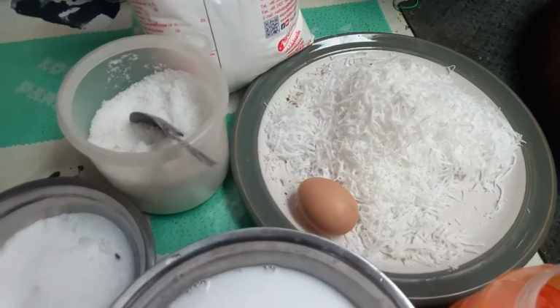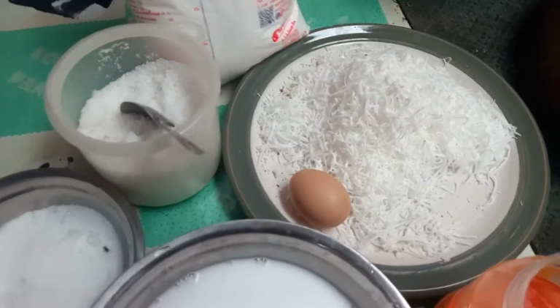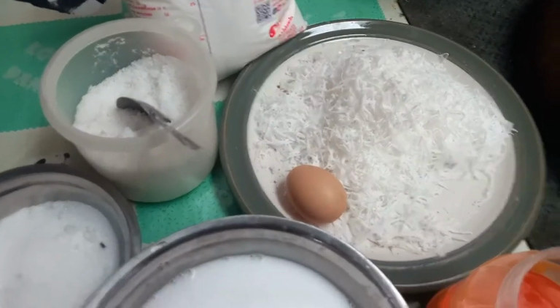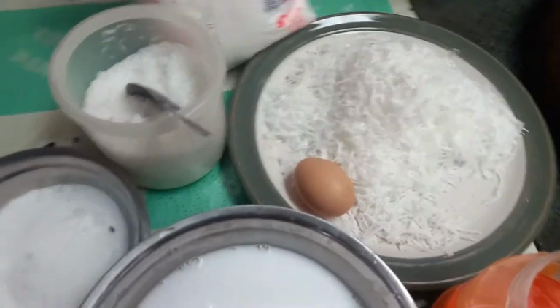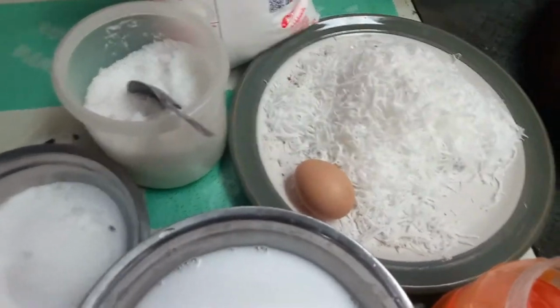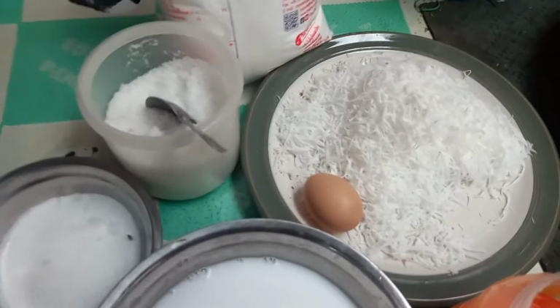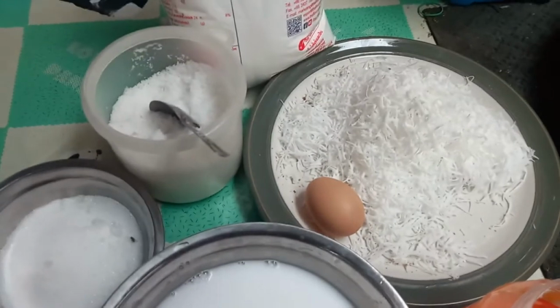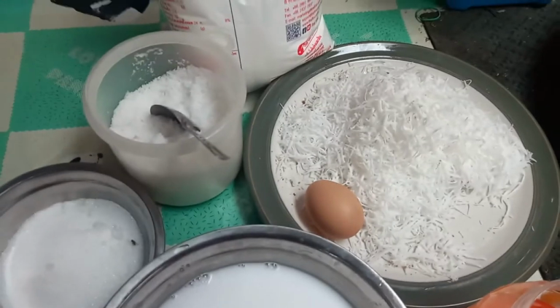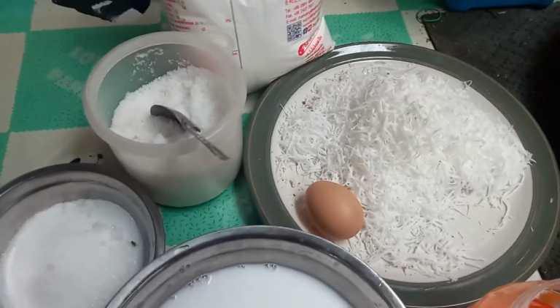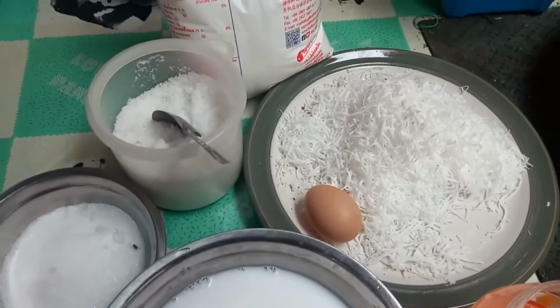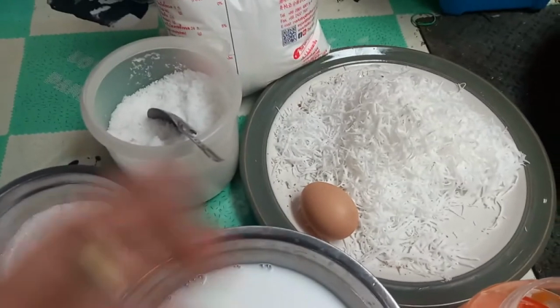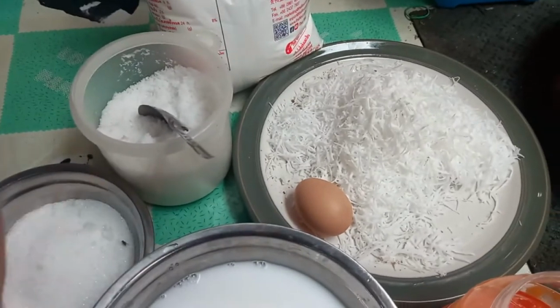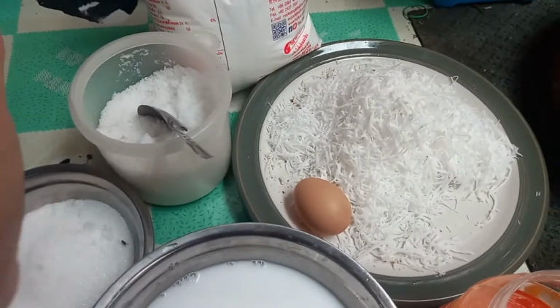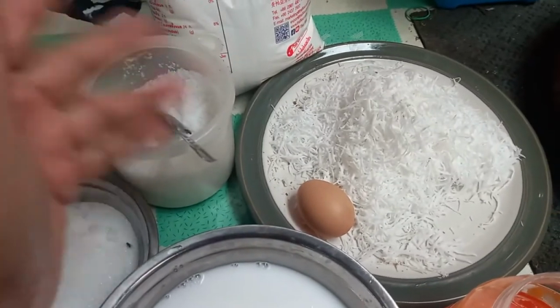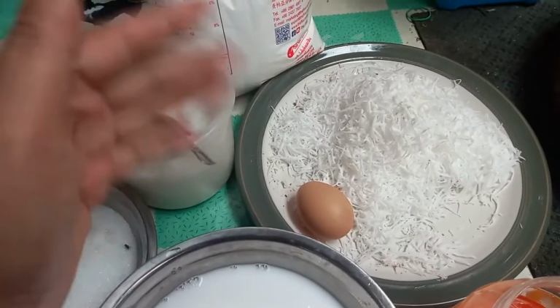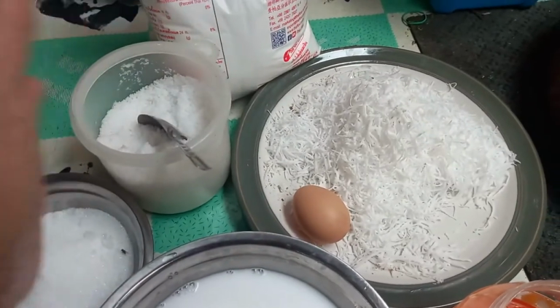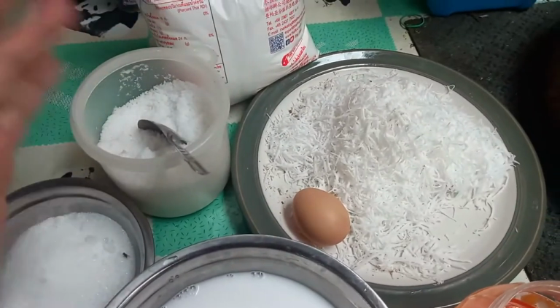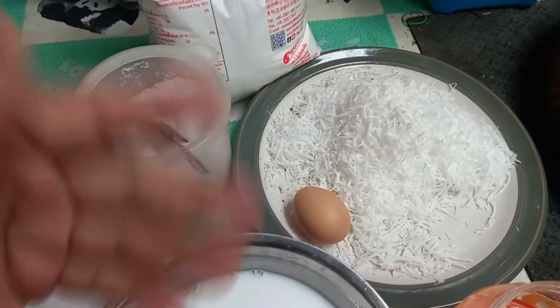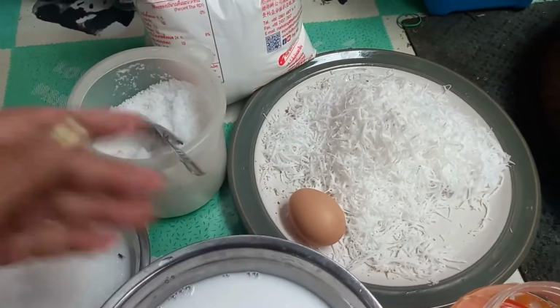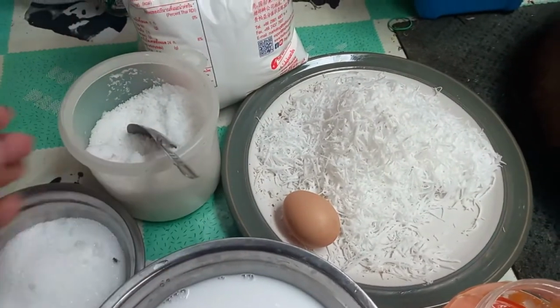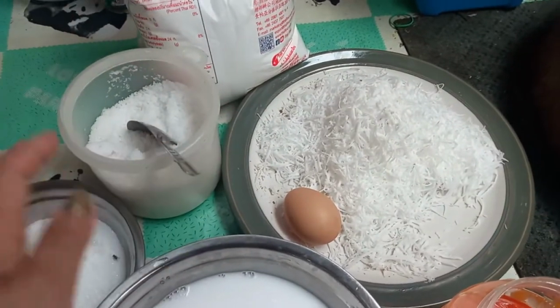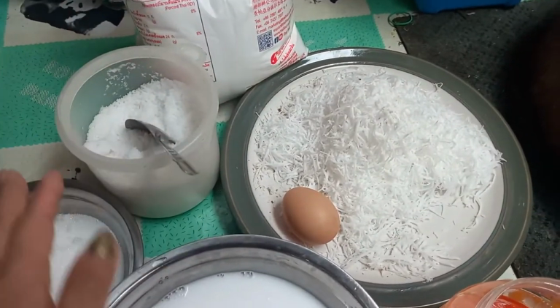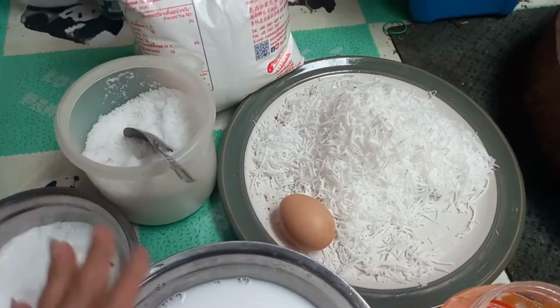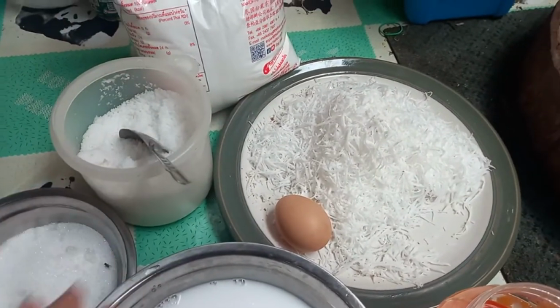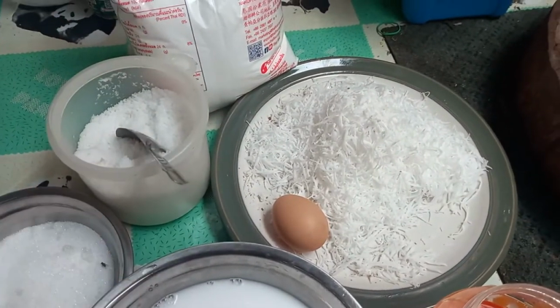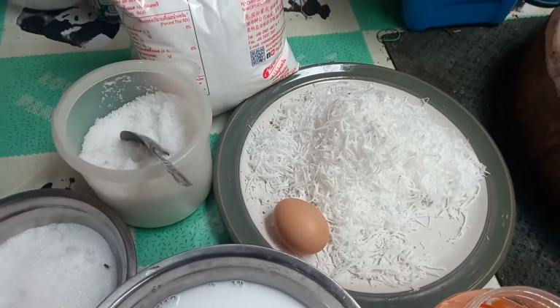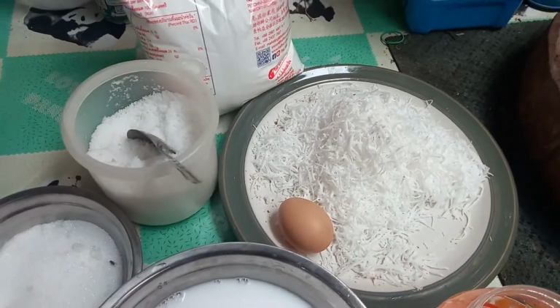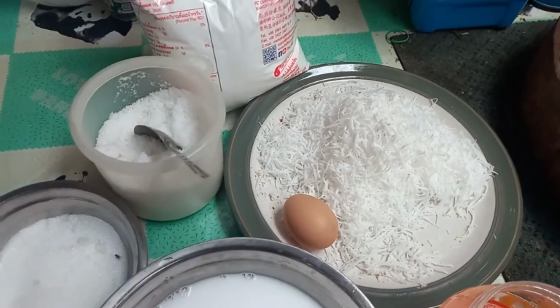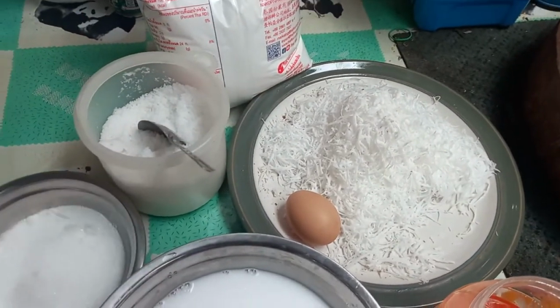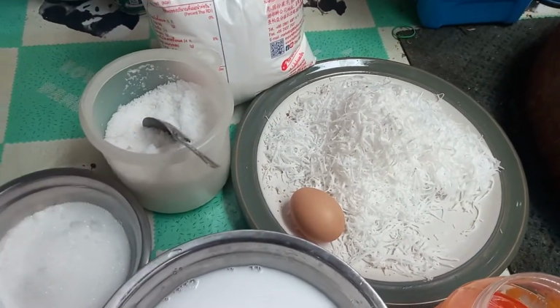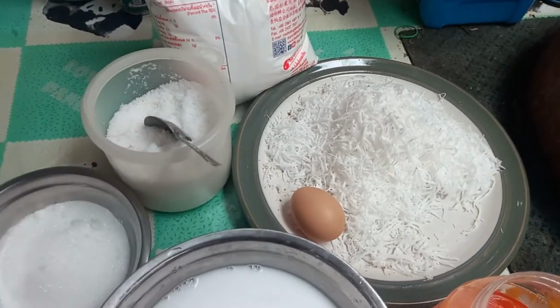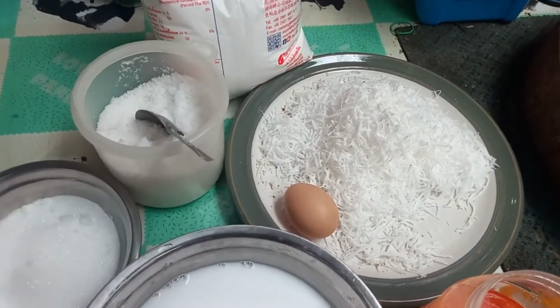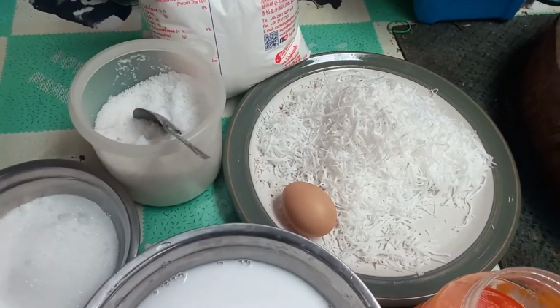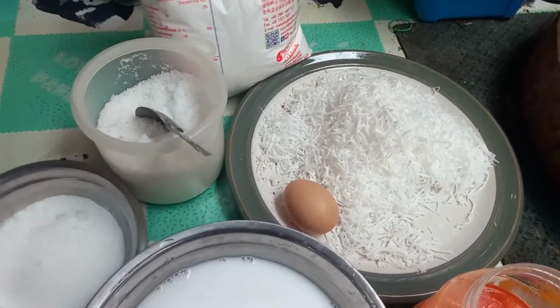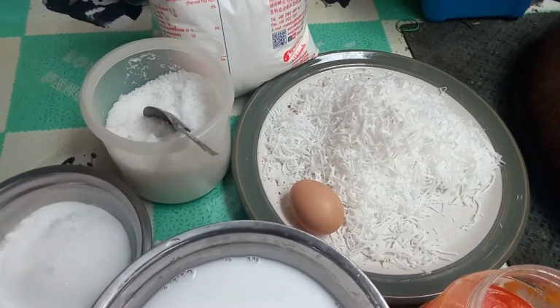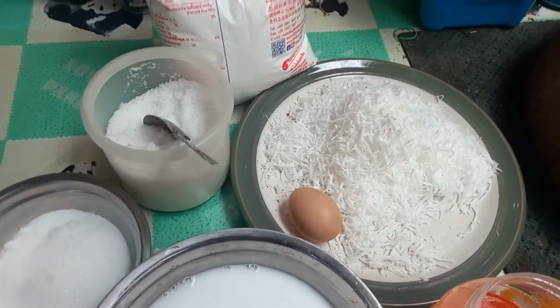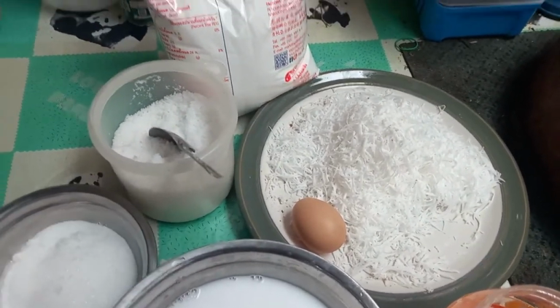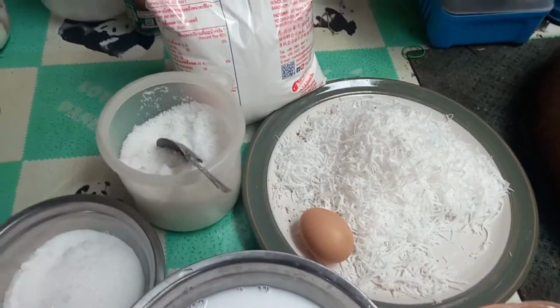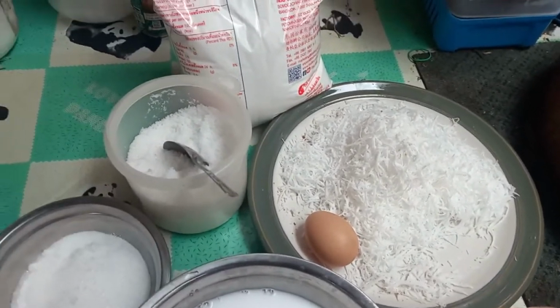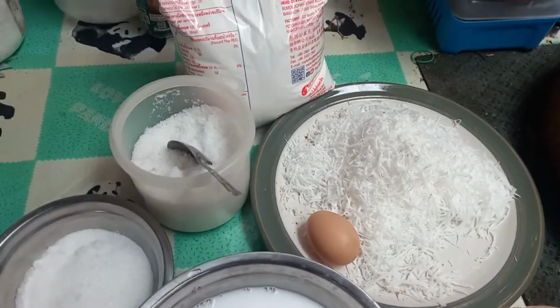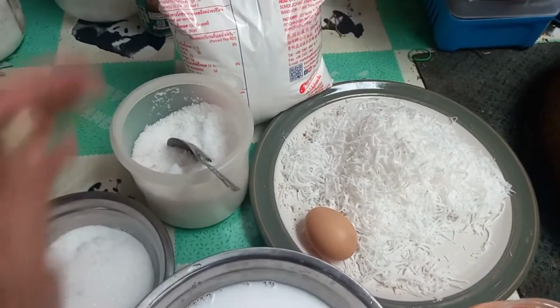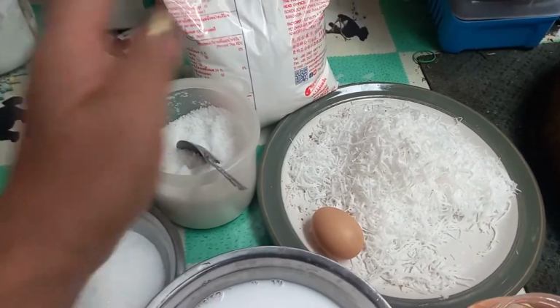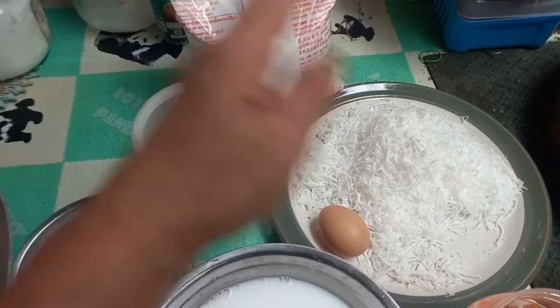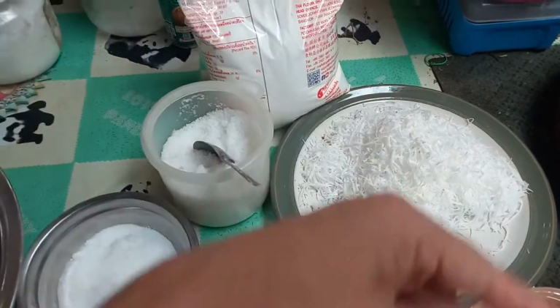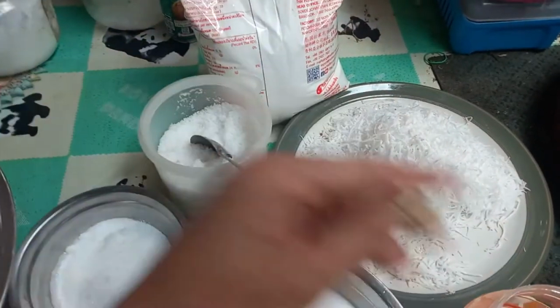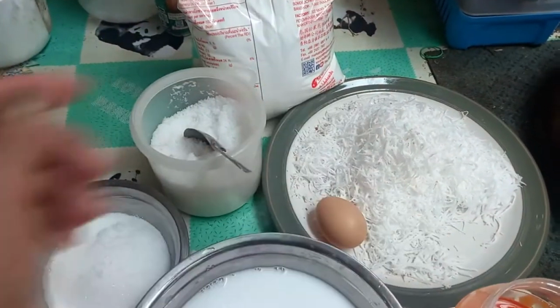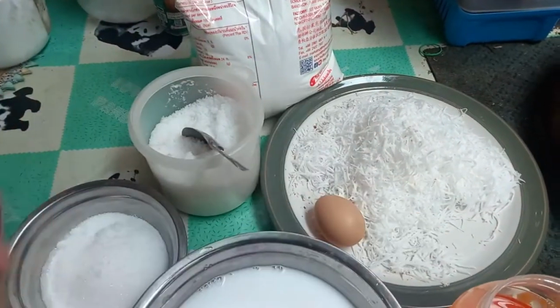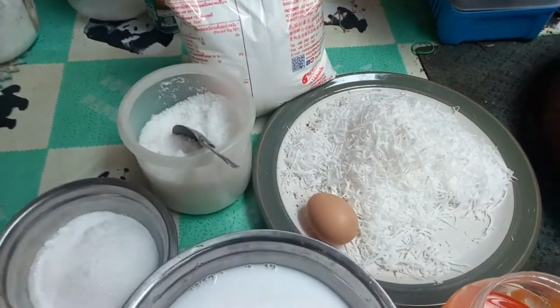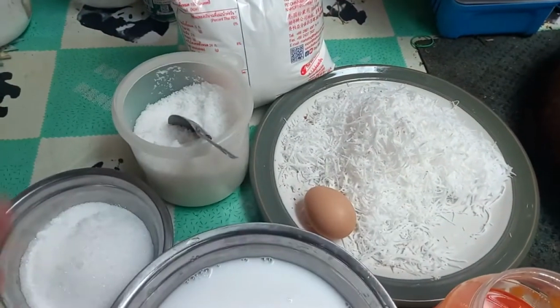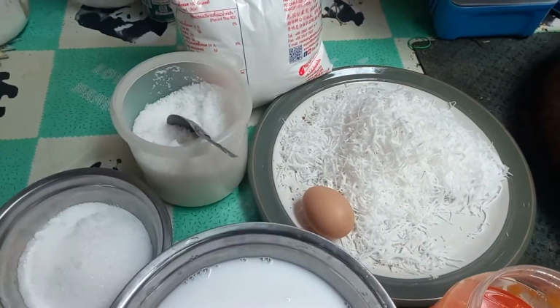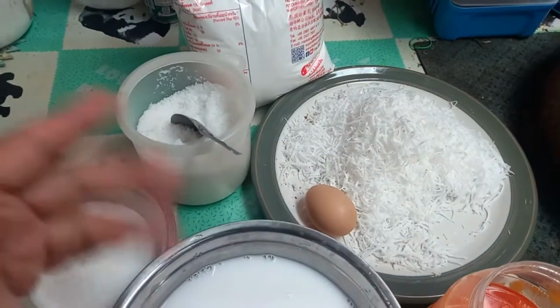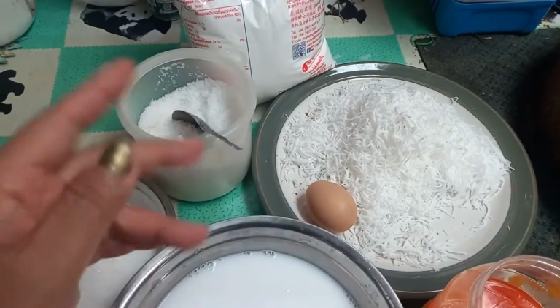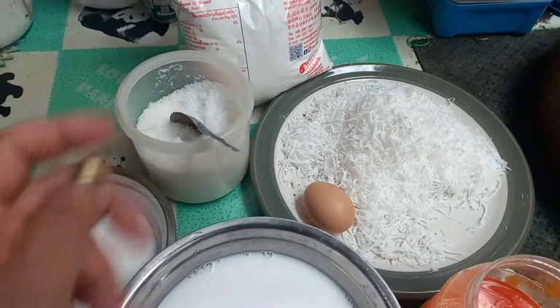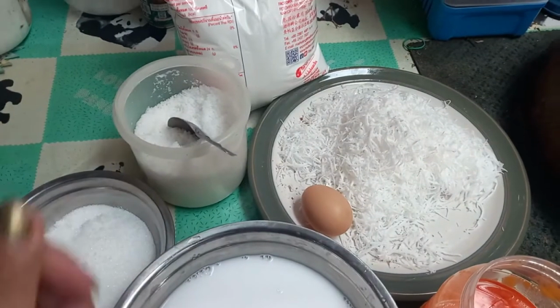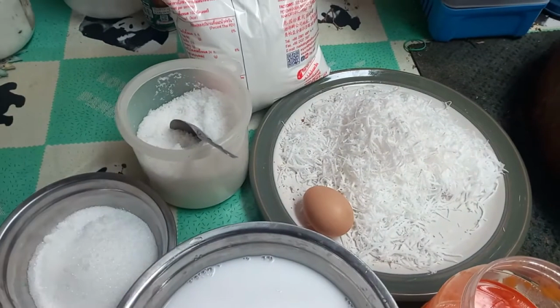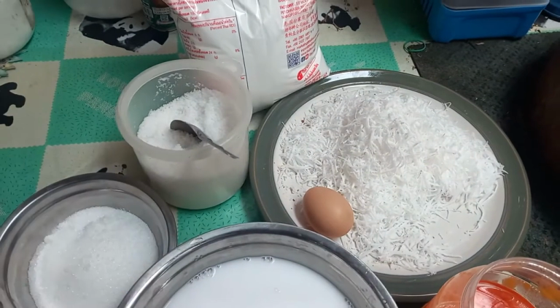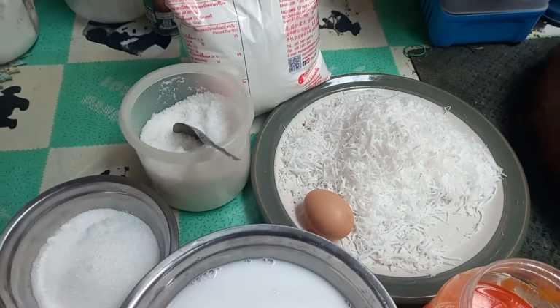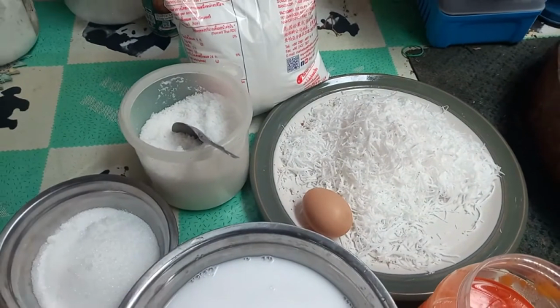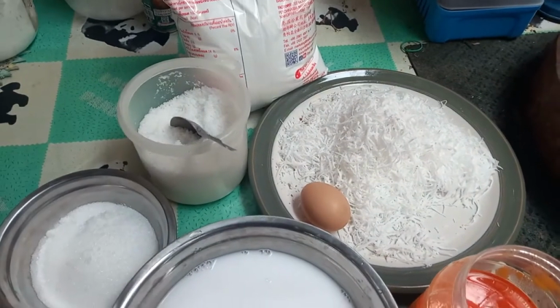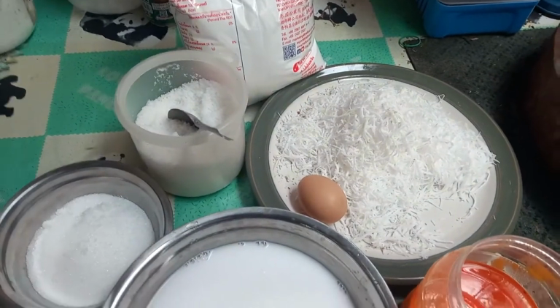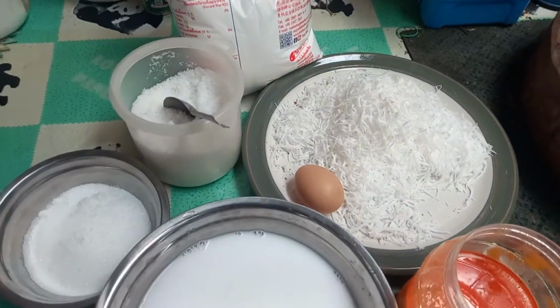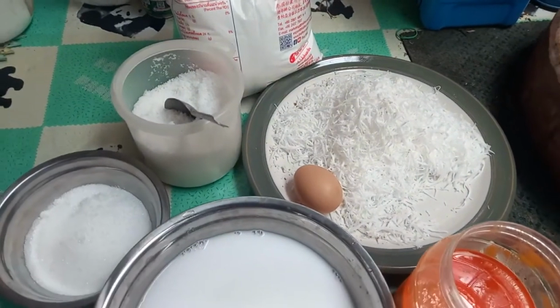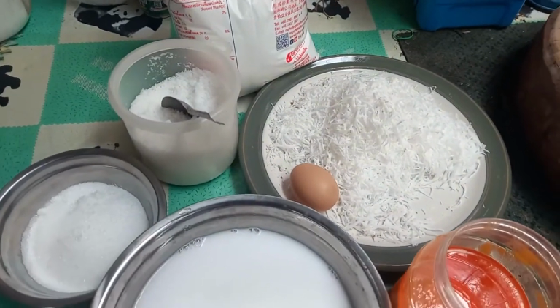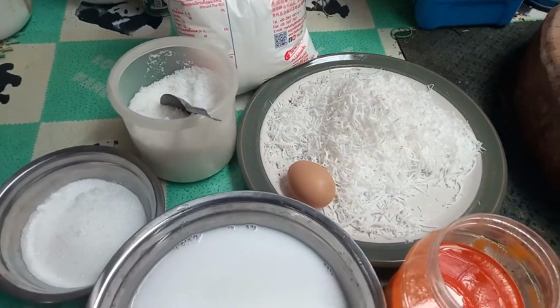Hello everyone, my name is Nong. Today I am going to take a look.